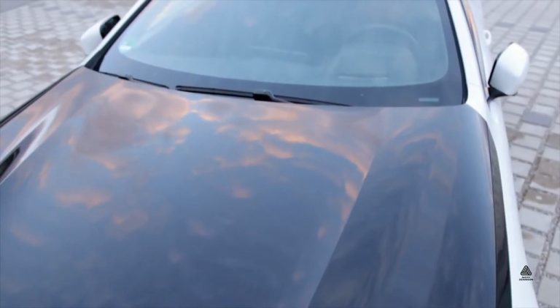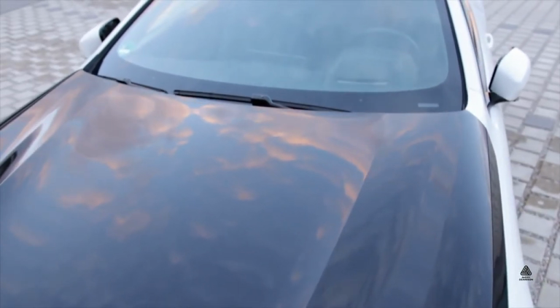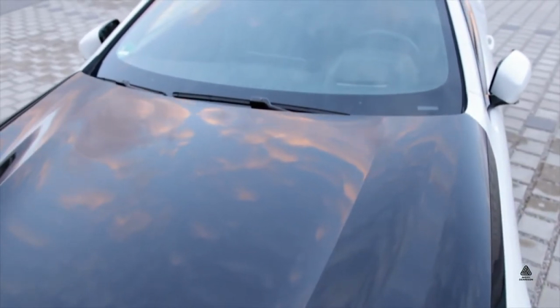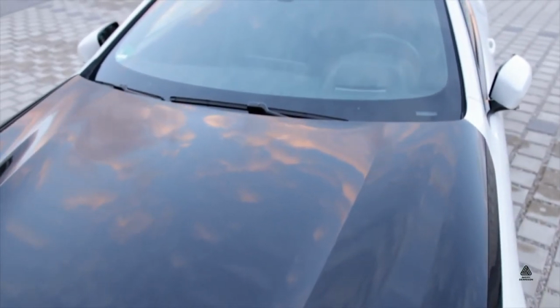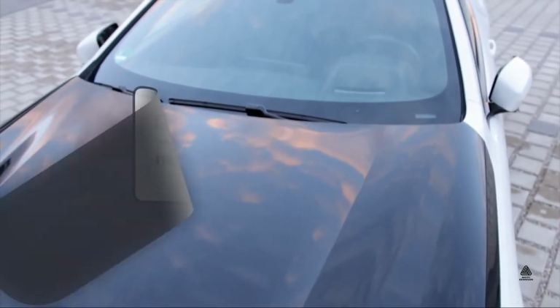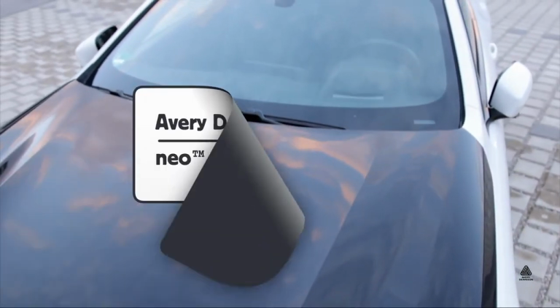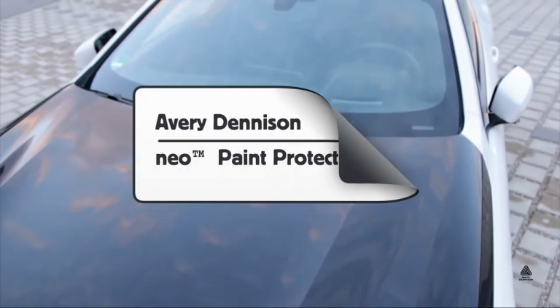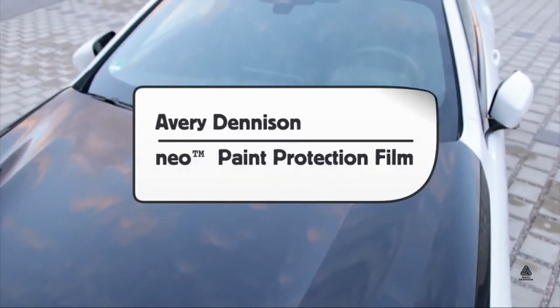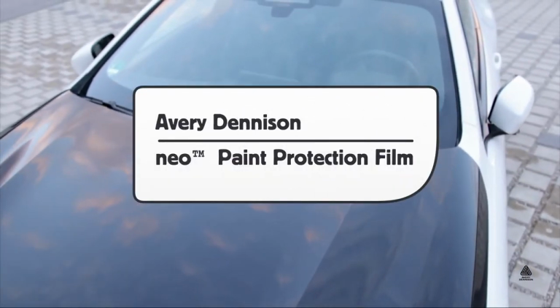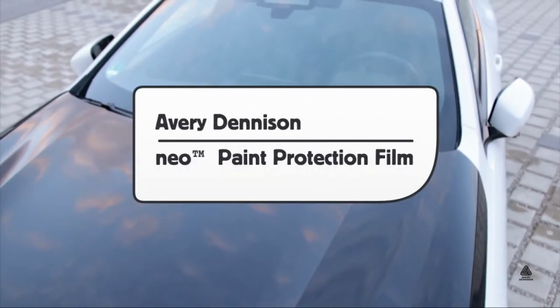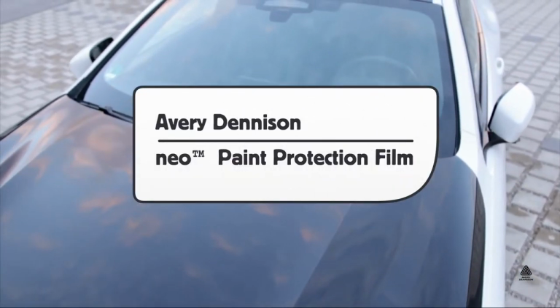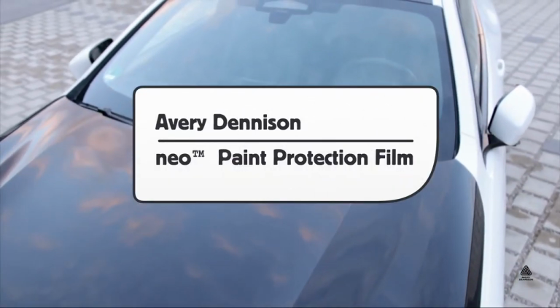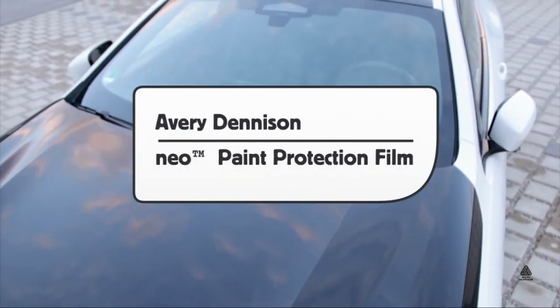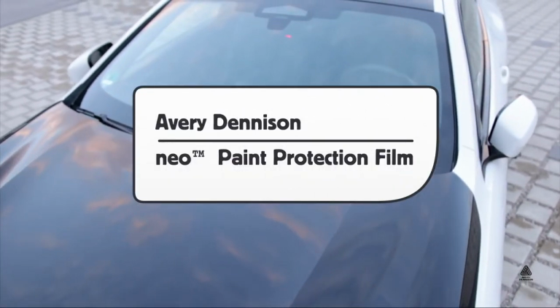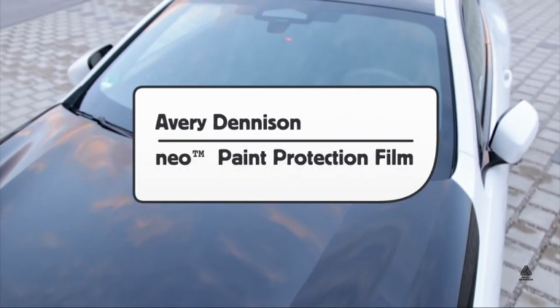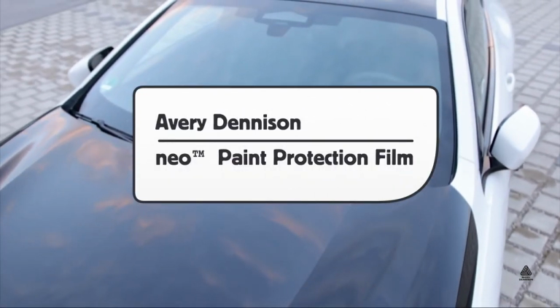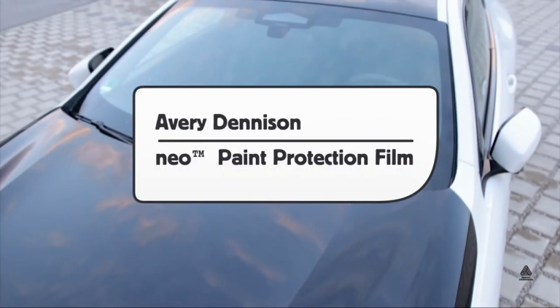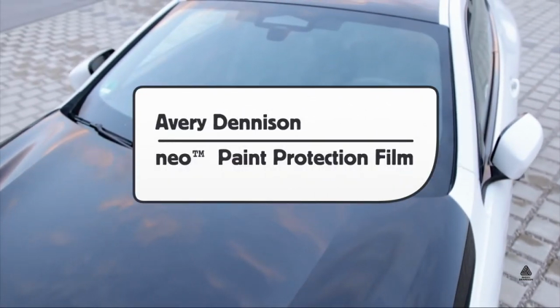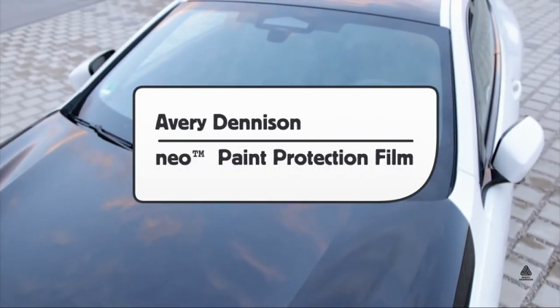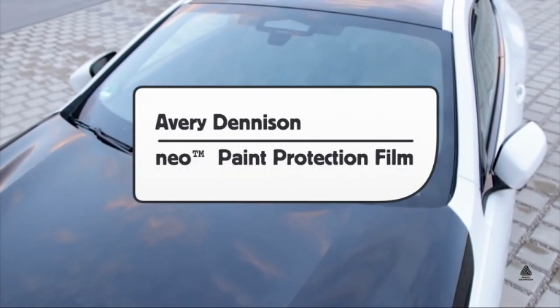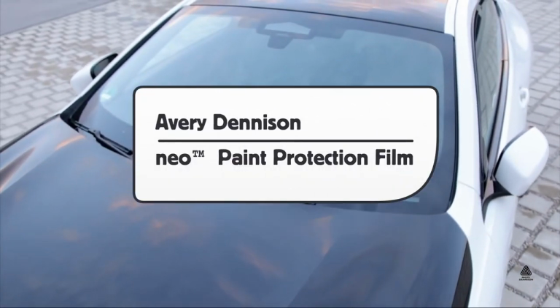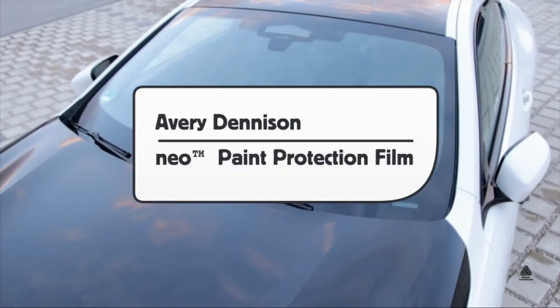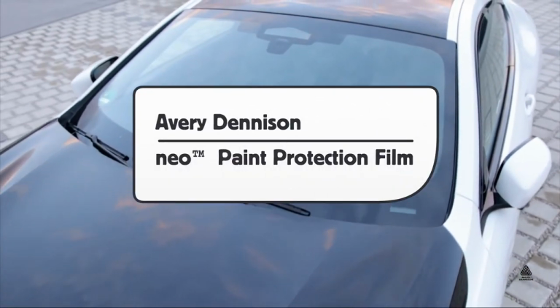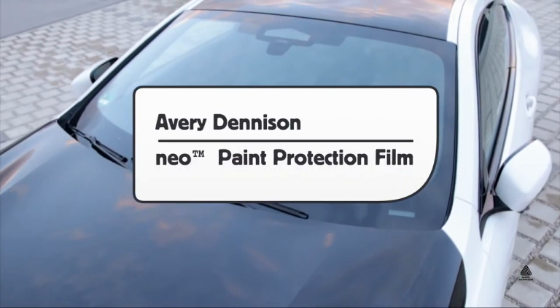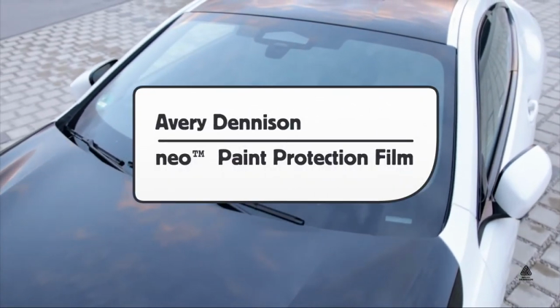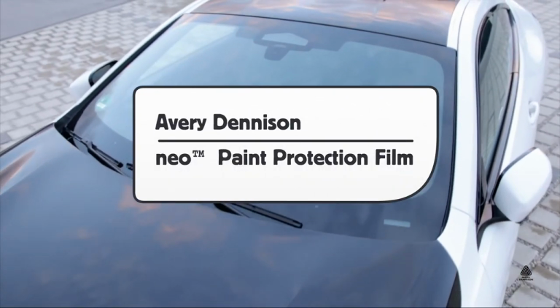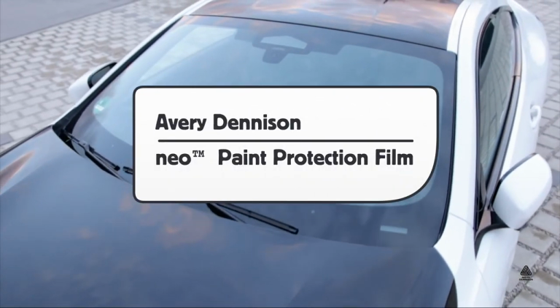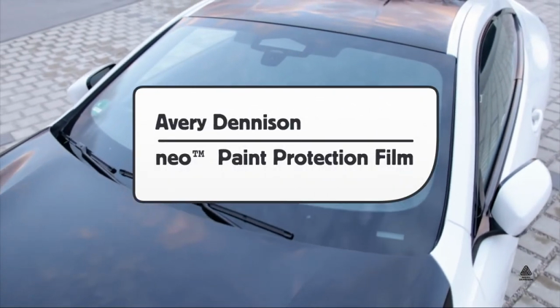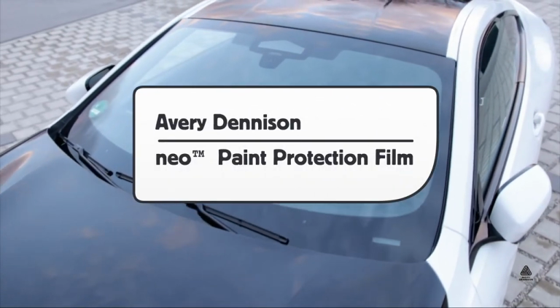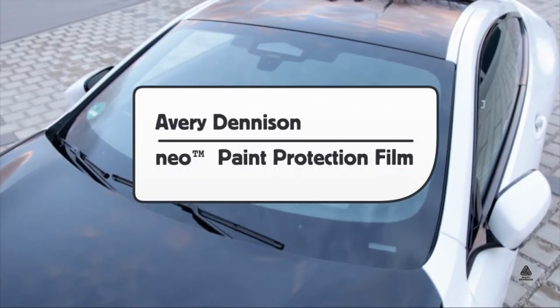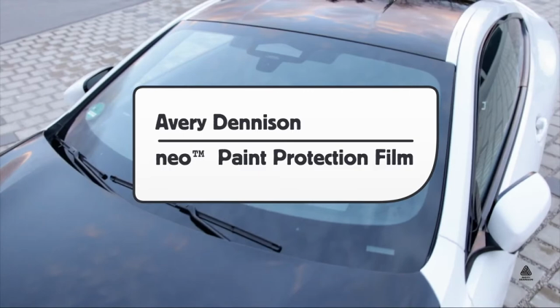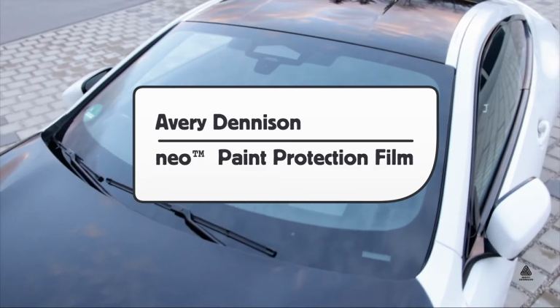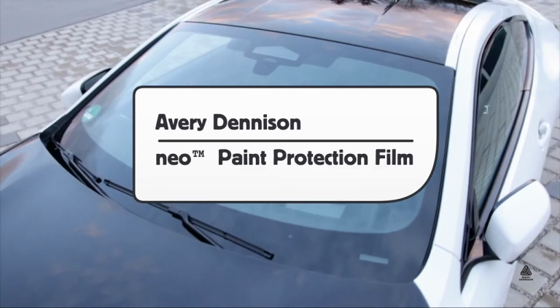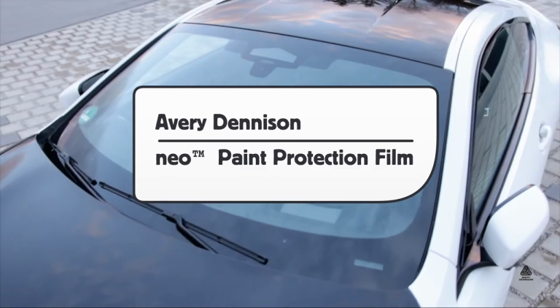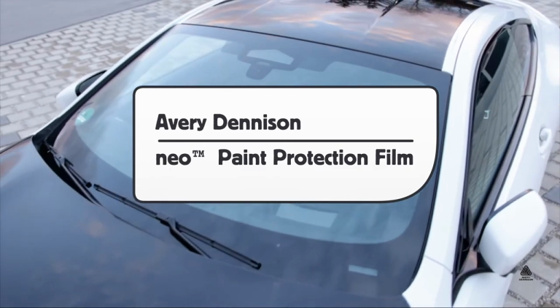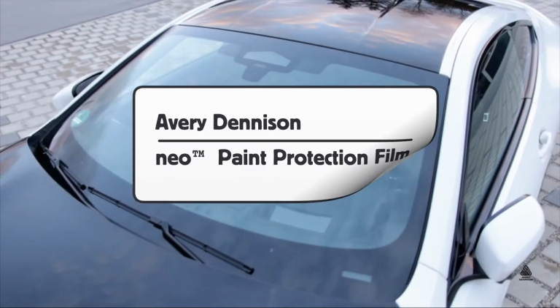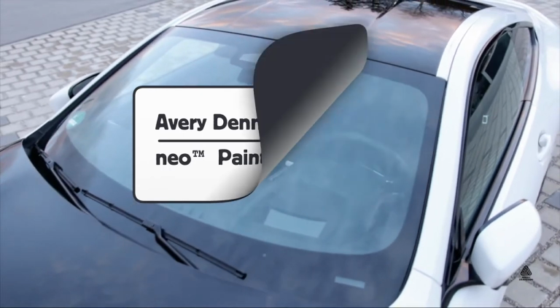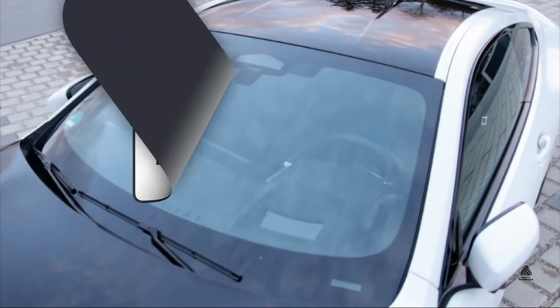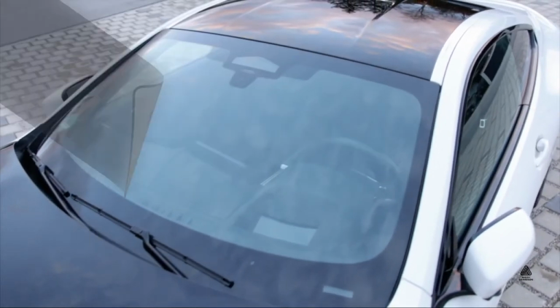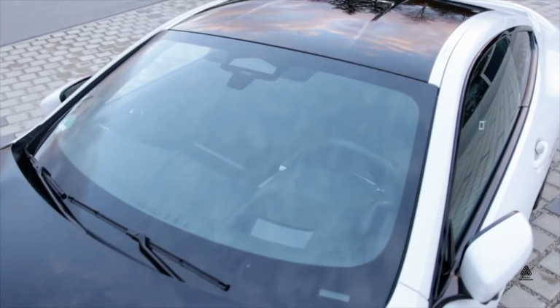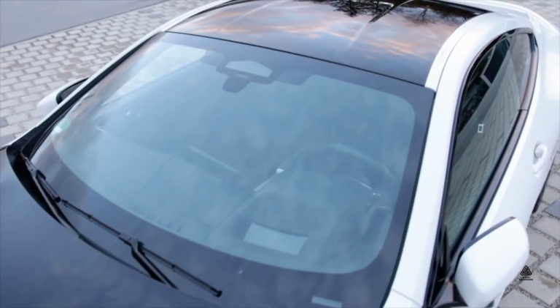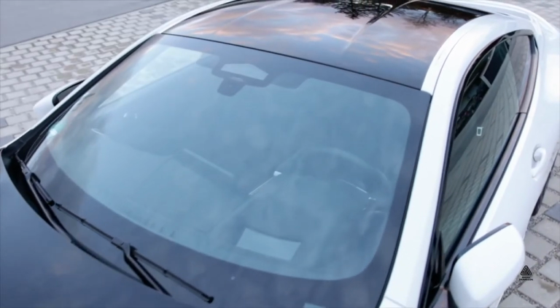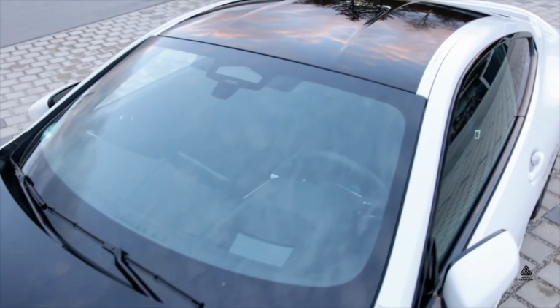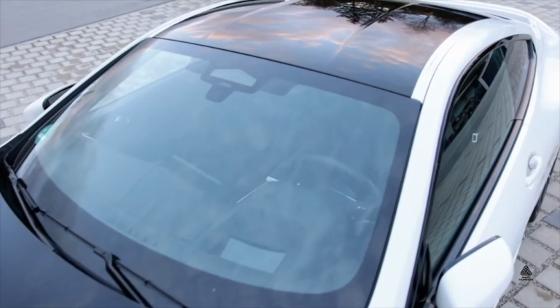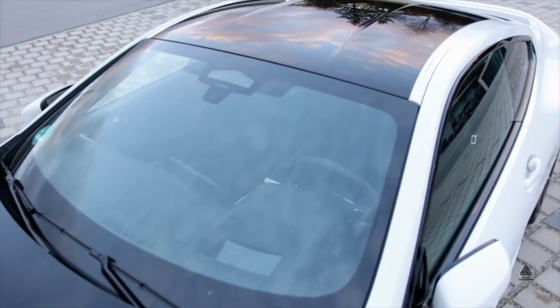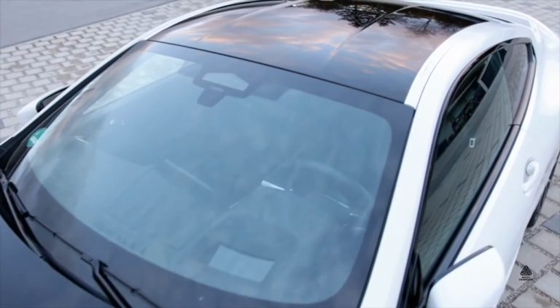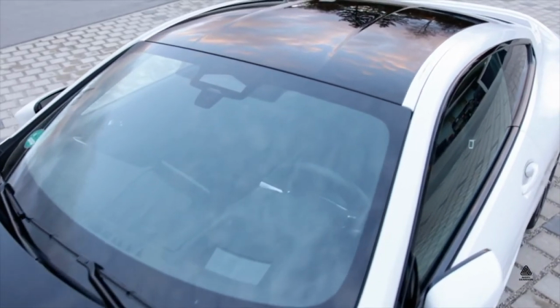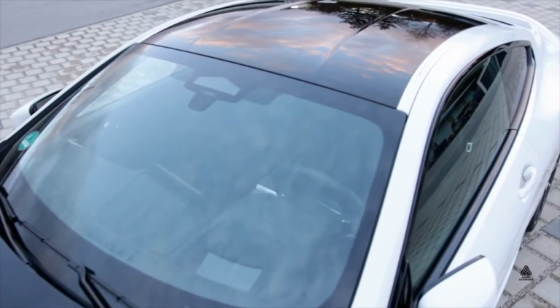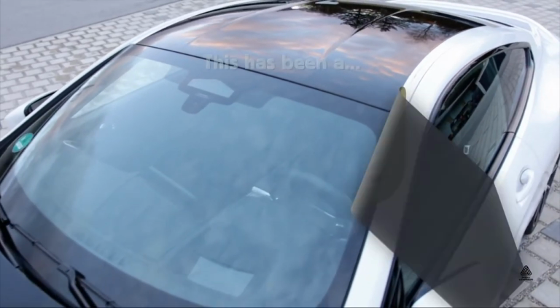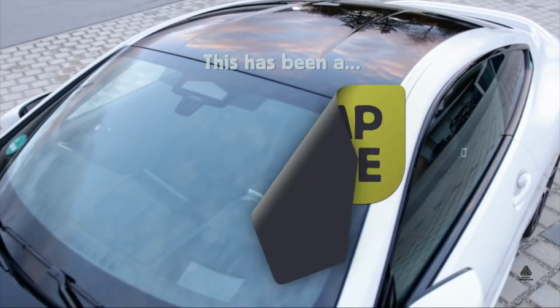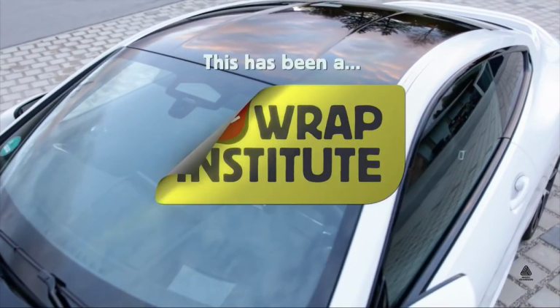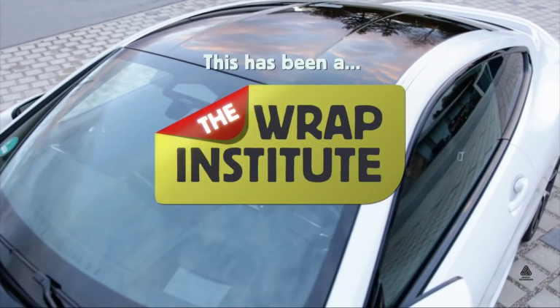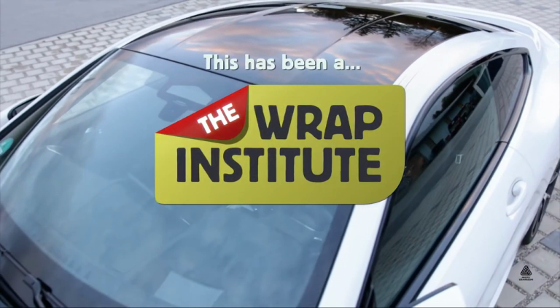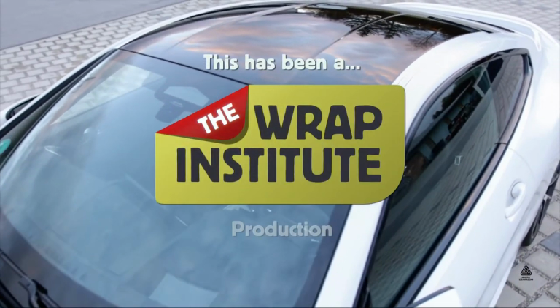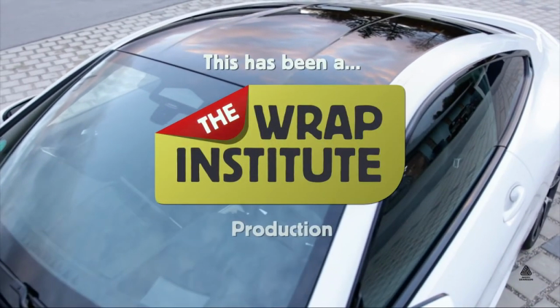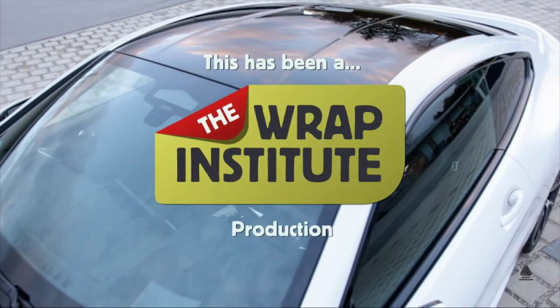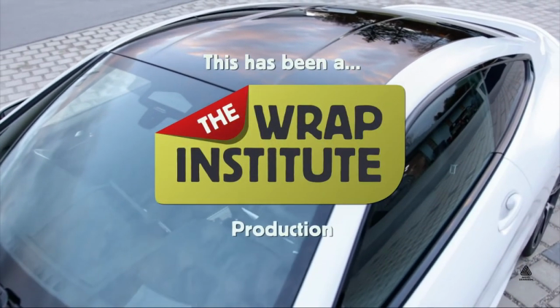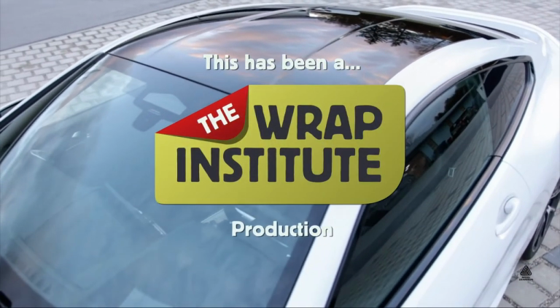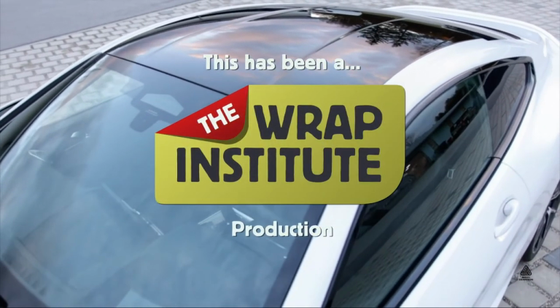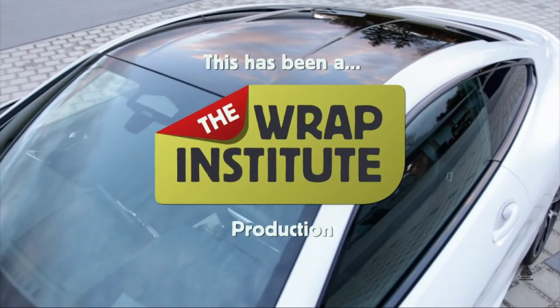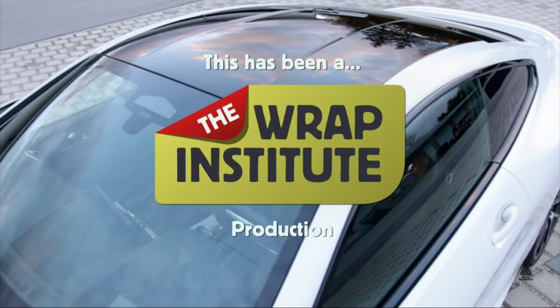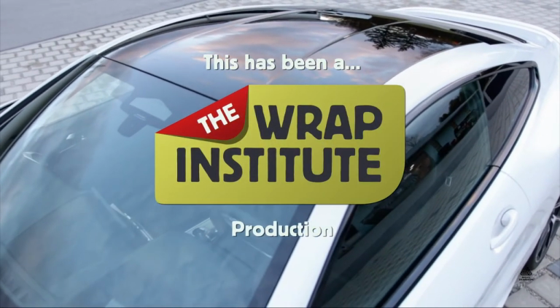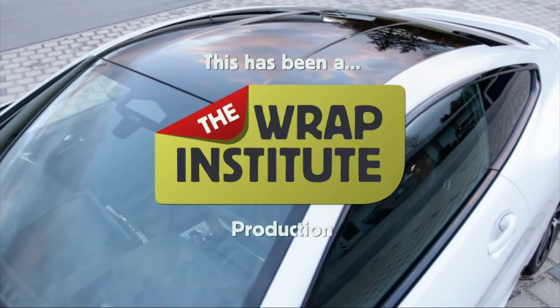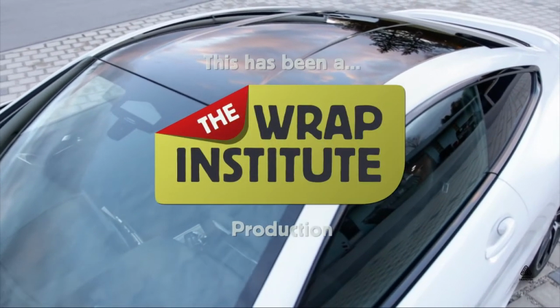This has been a product video for Avery Dennison's NEO Paint Protection line, proudly produced by the Wrap Institute.